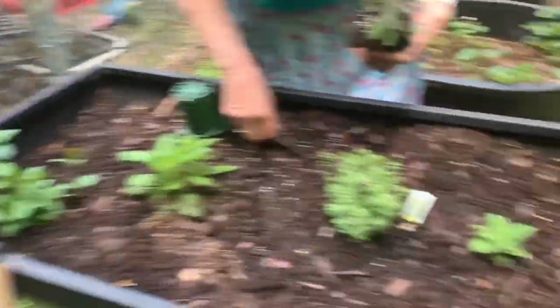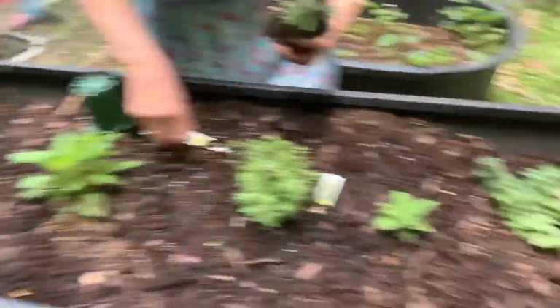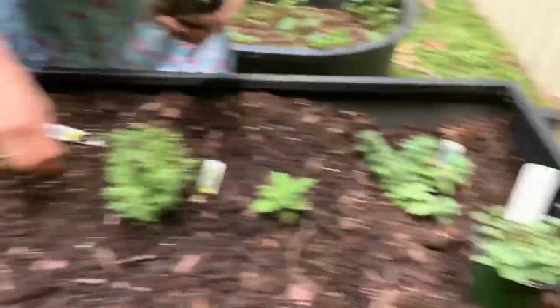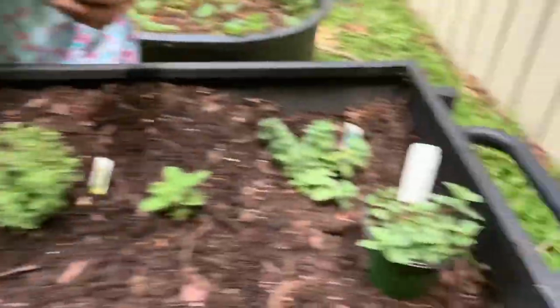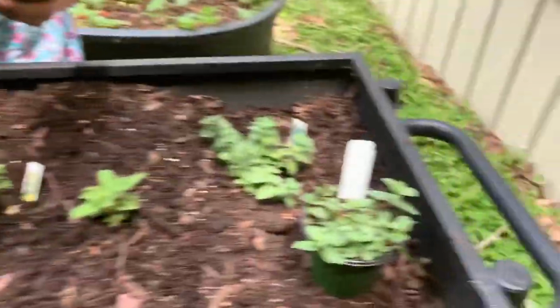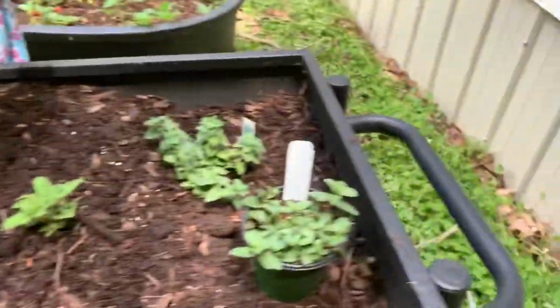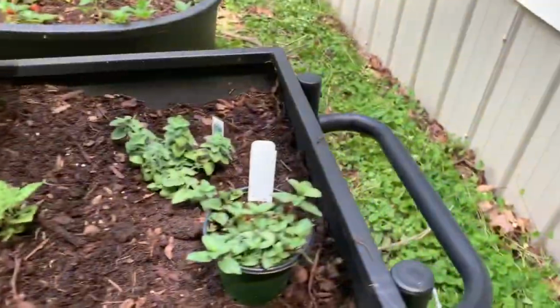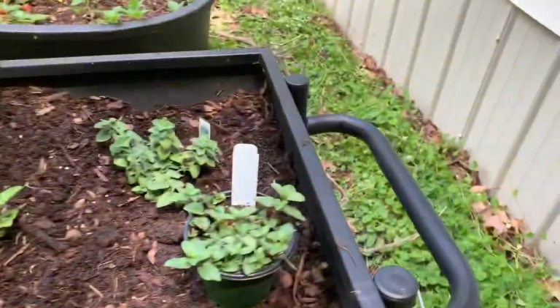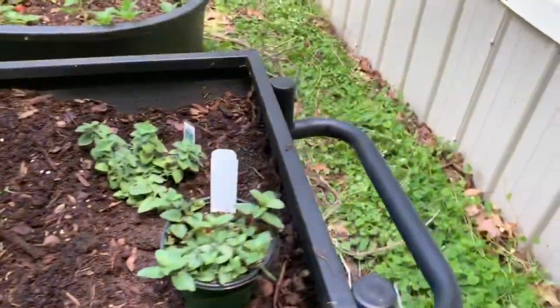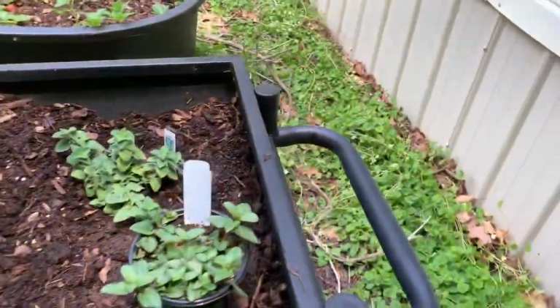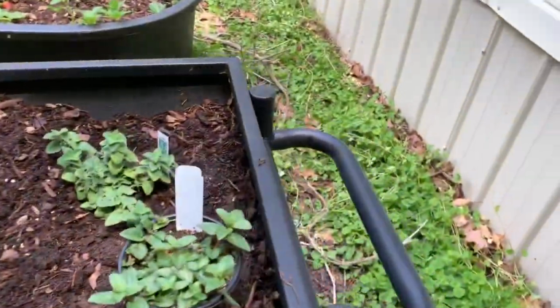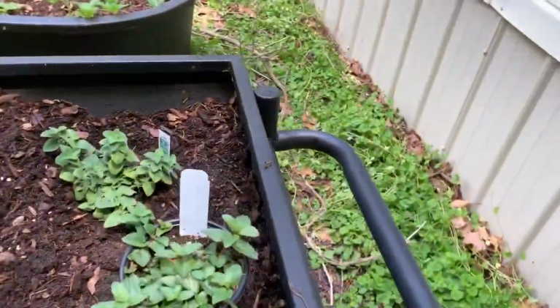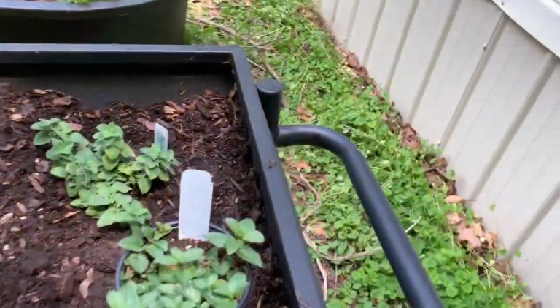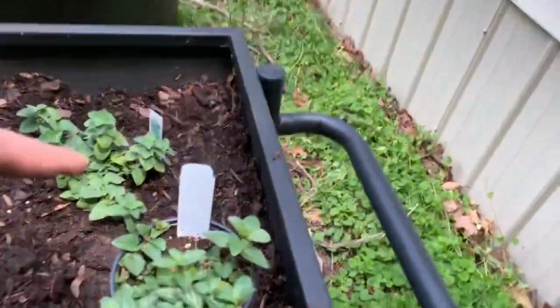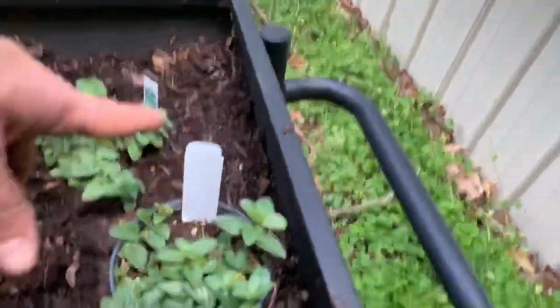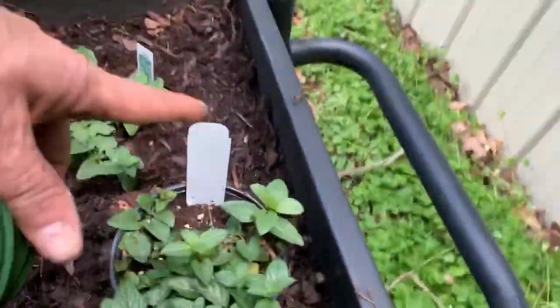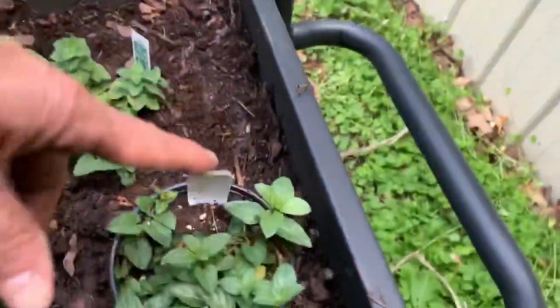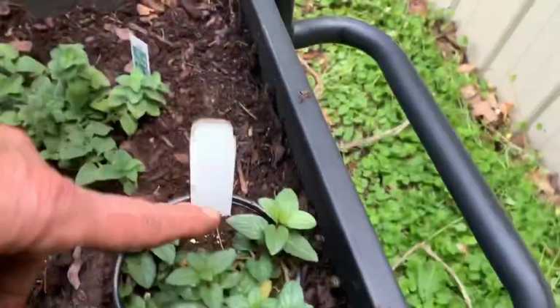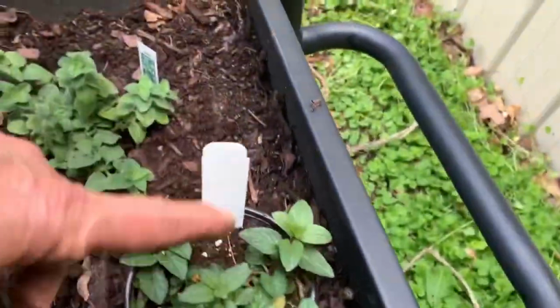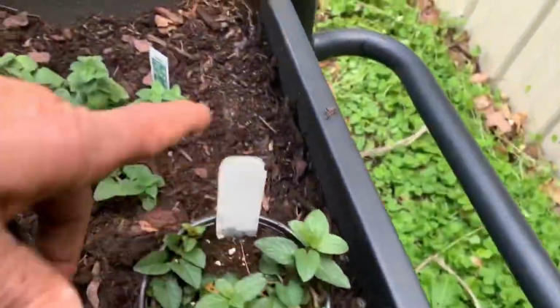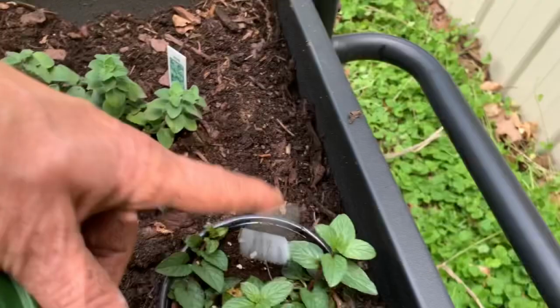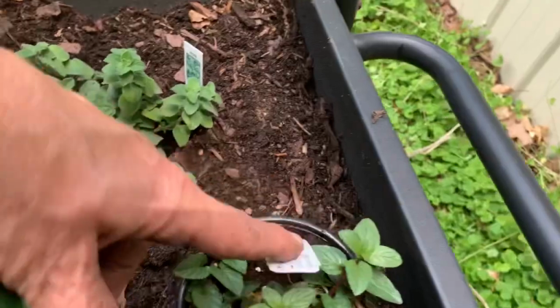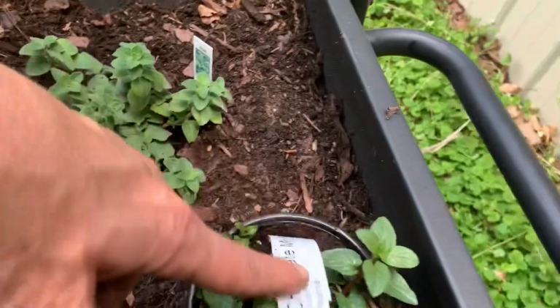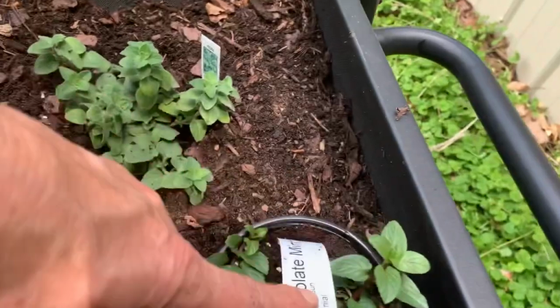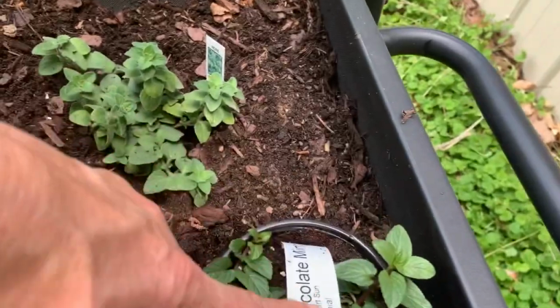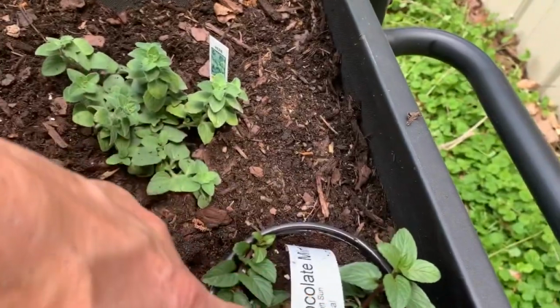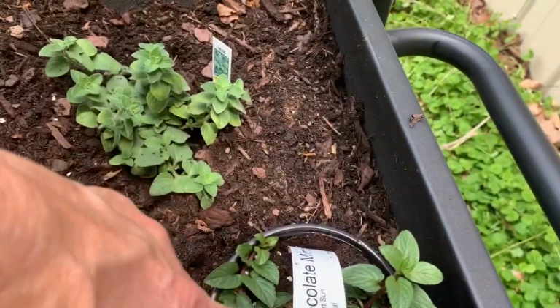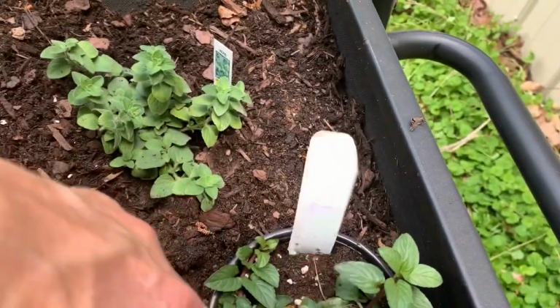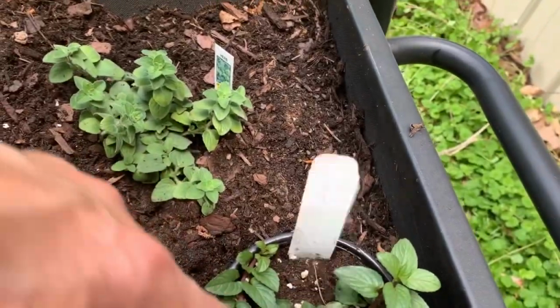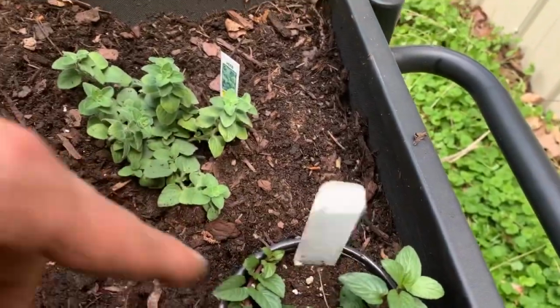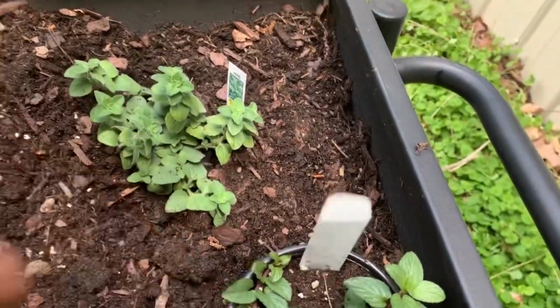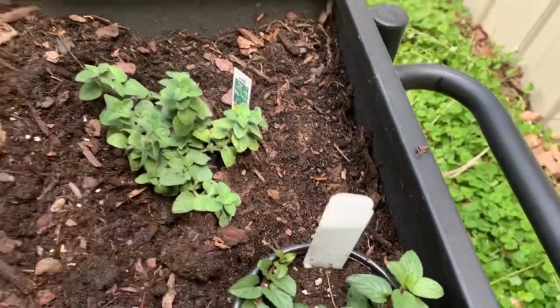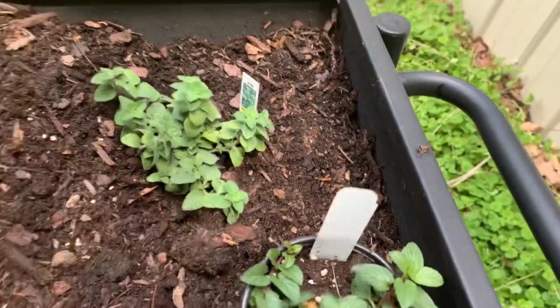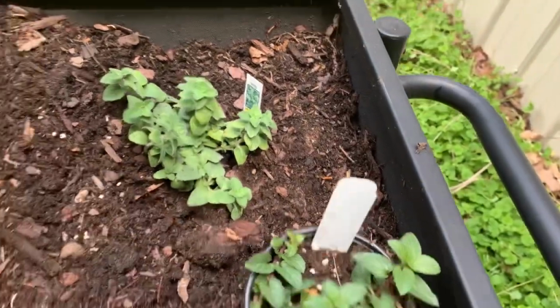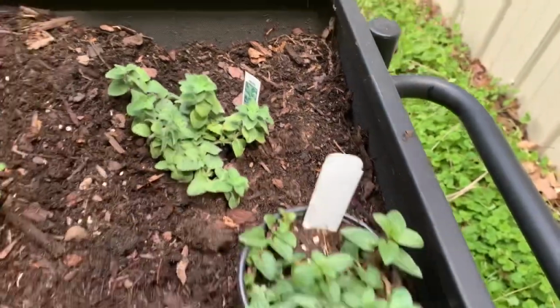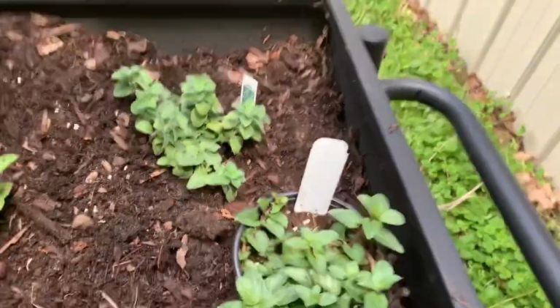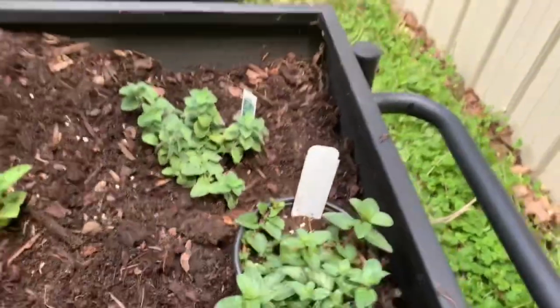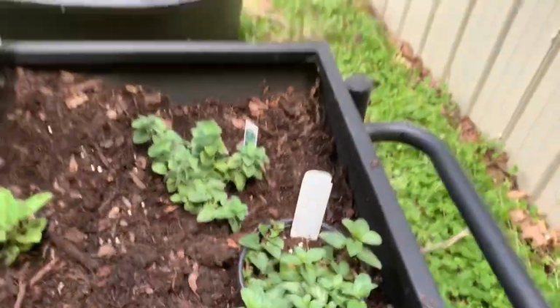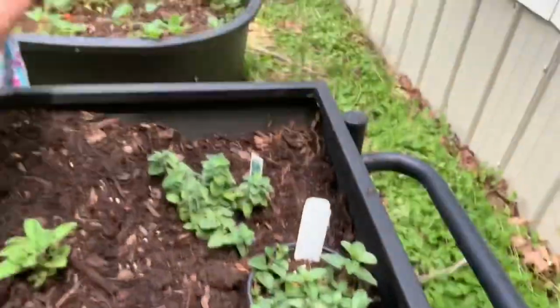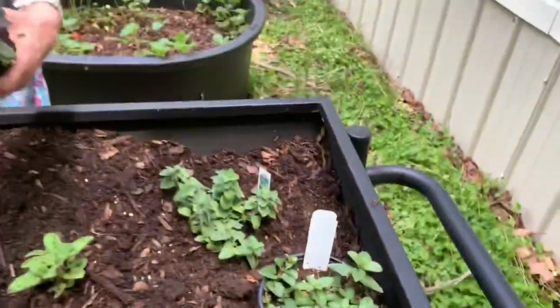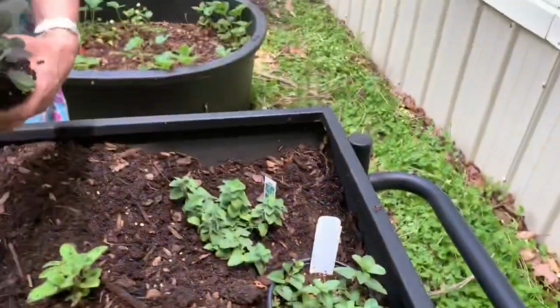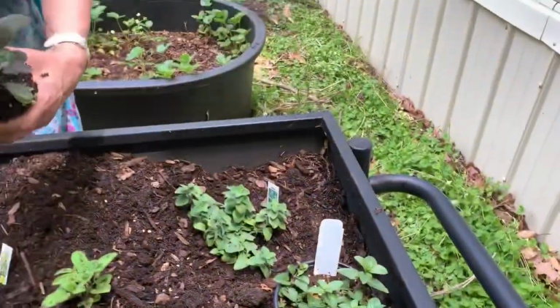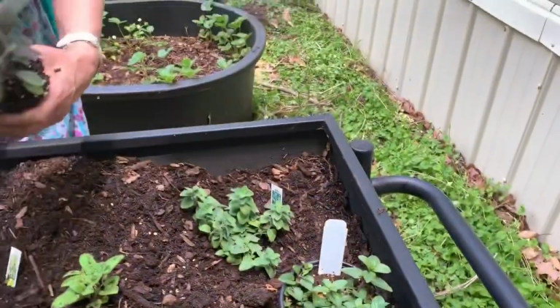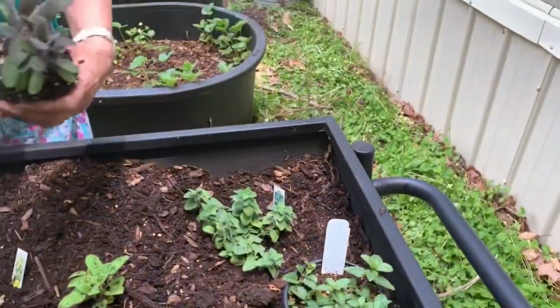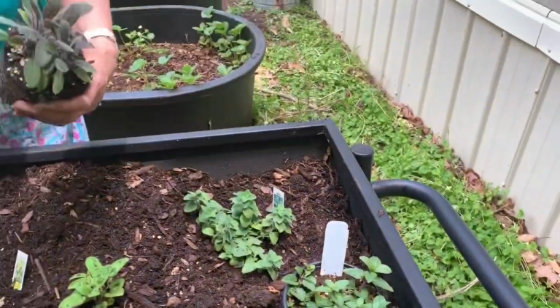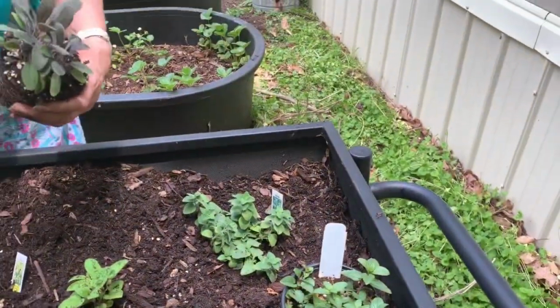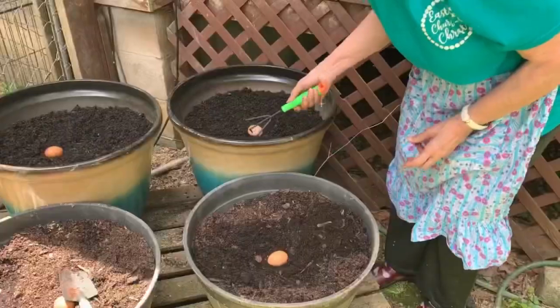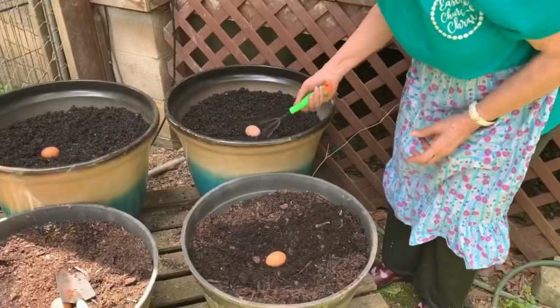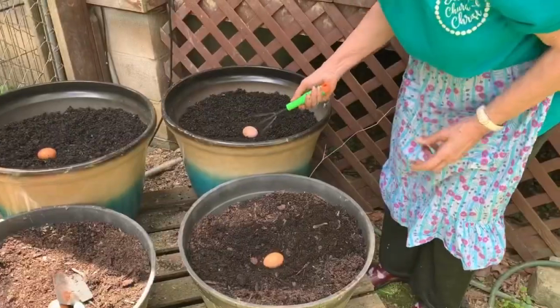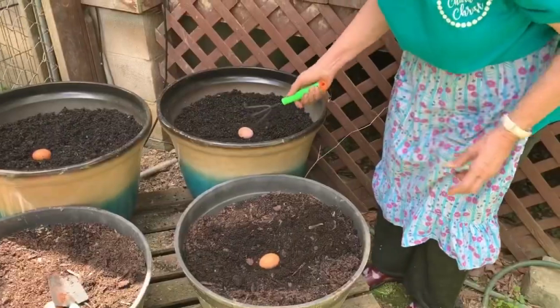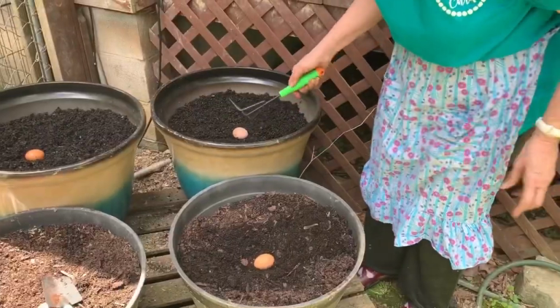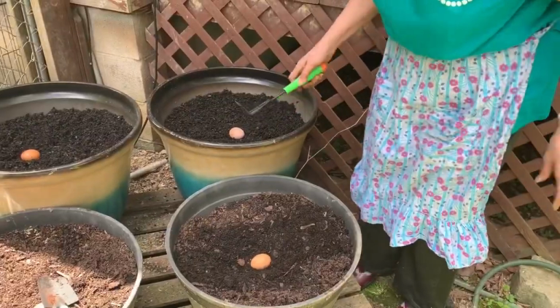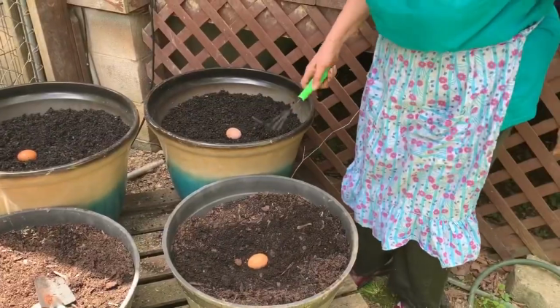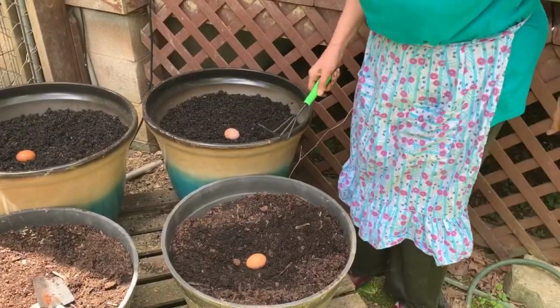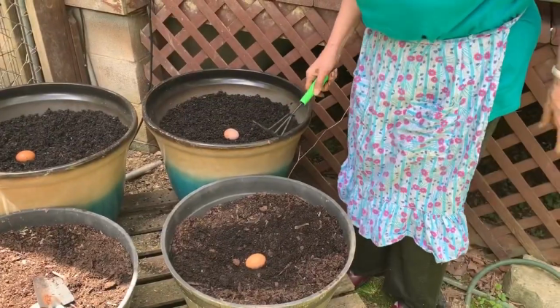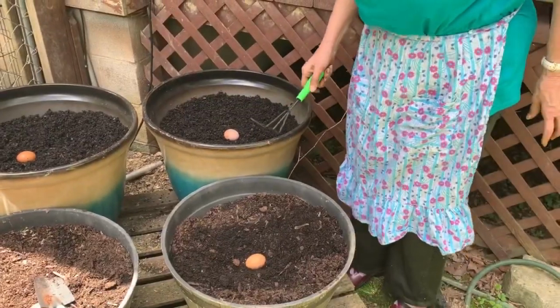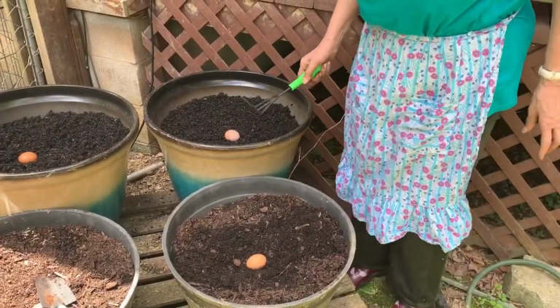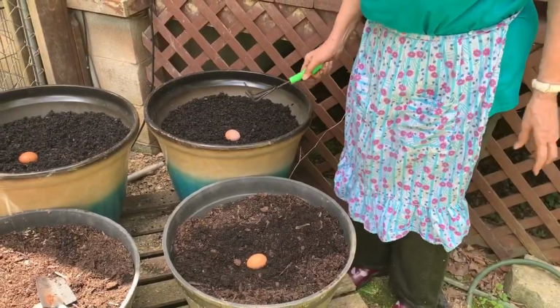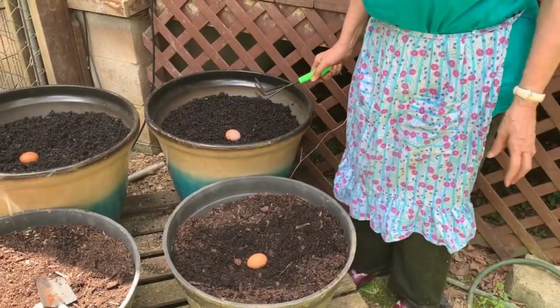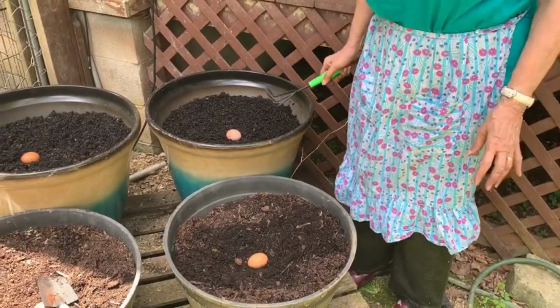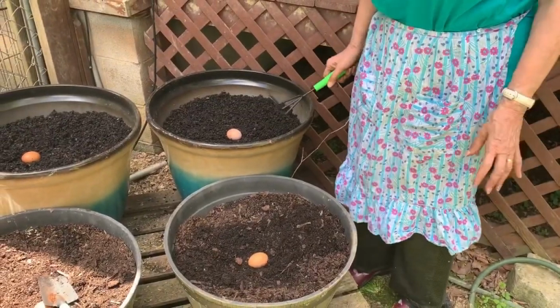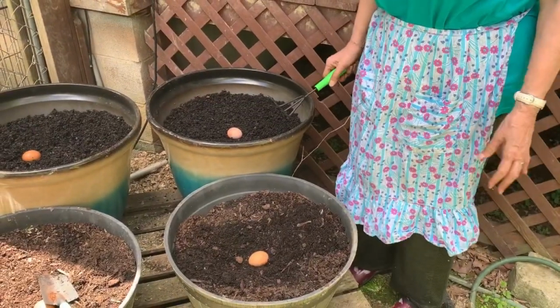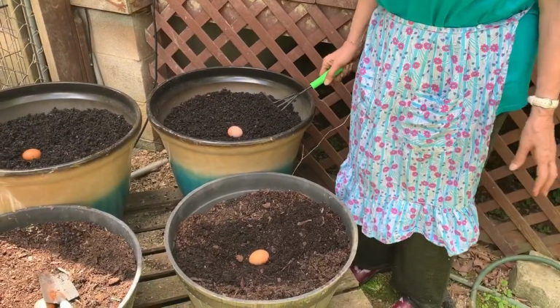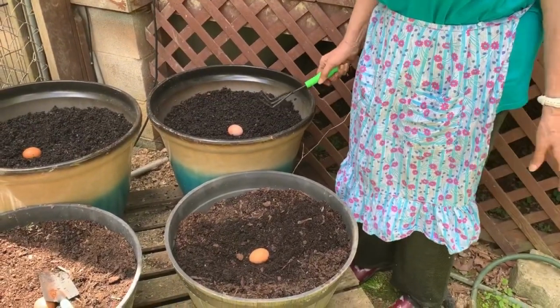We still got the chocolate mint to plant. So we'll be back. What are you doing, Omi?